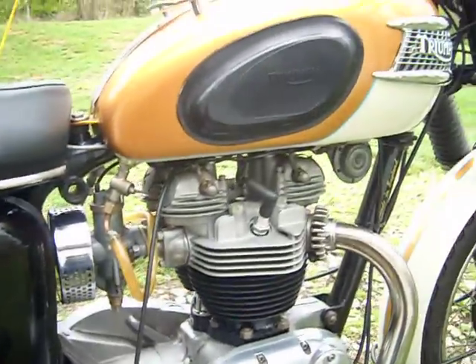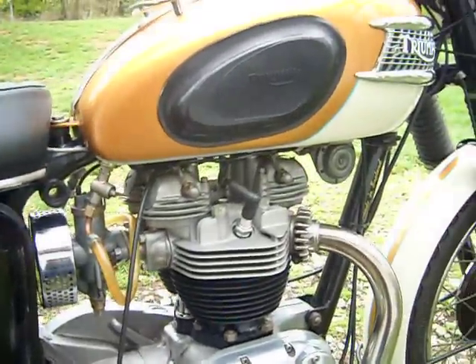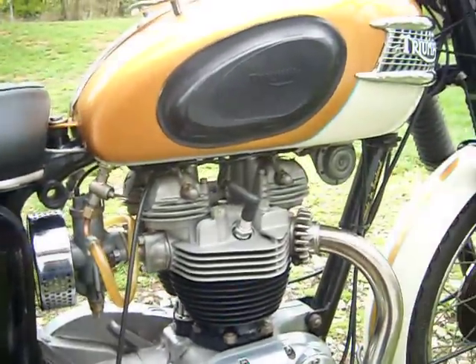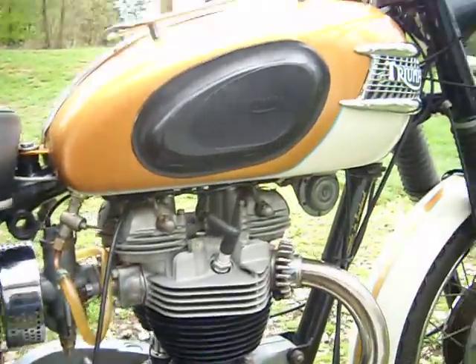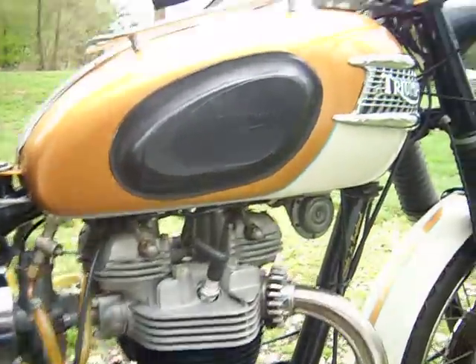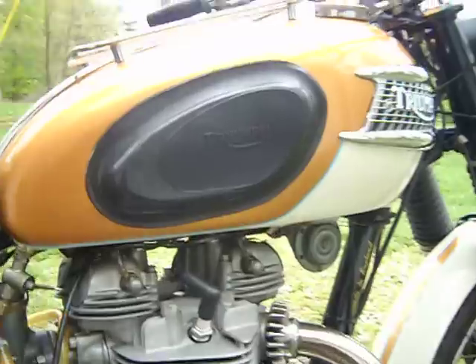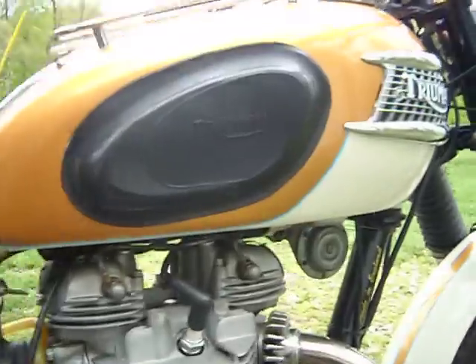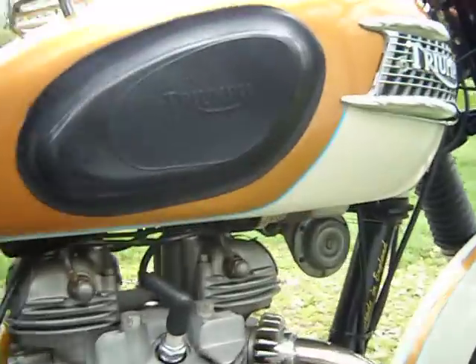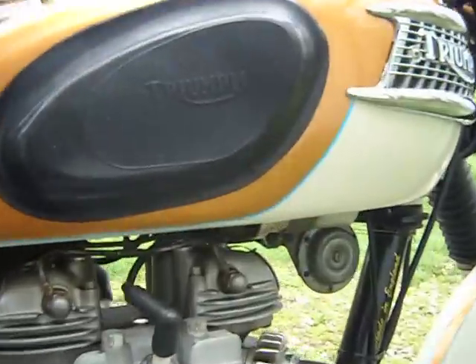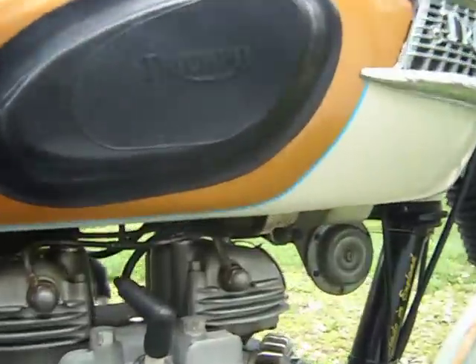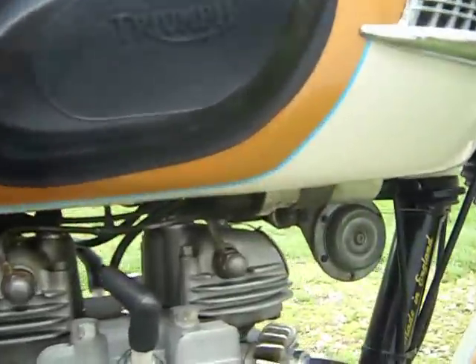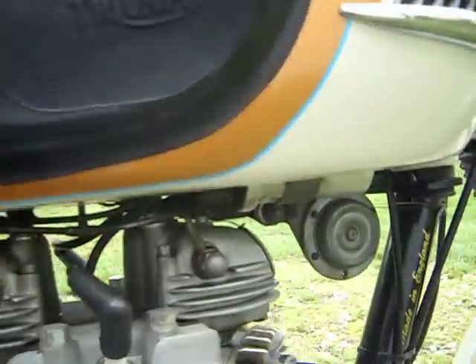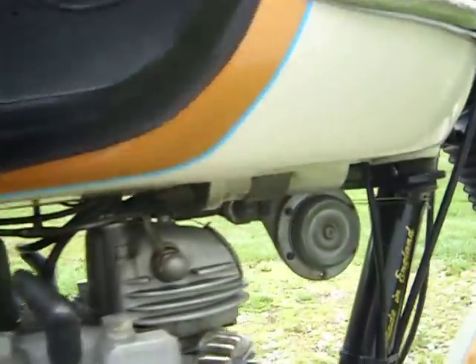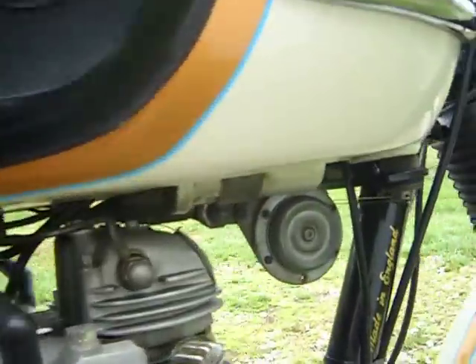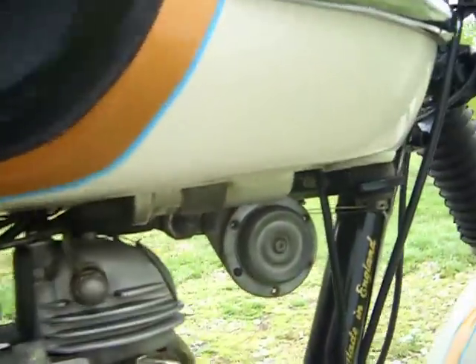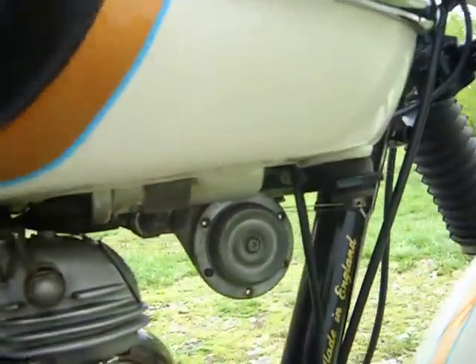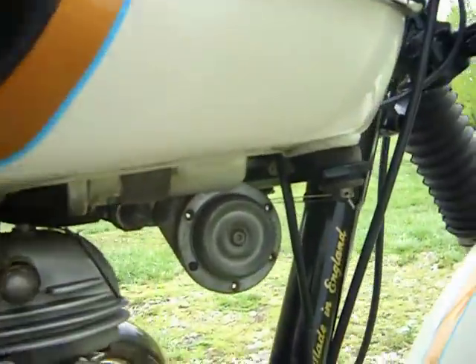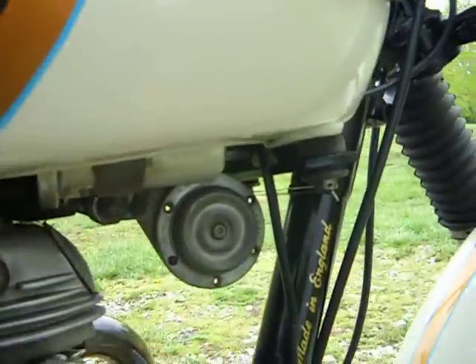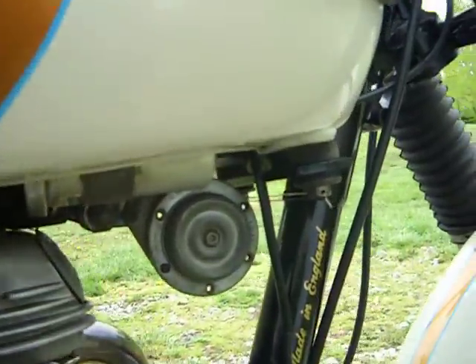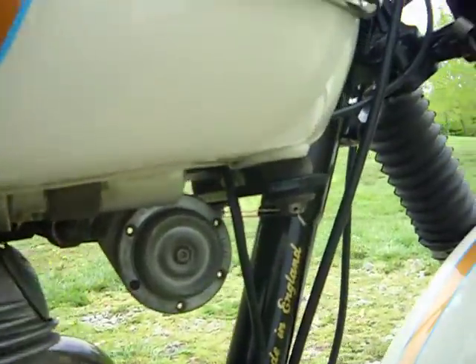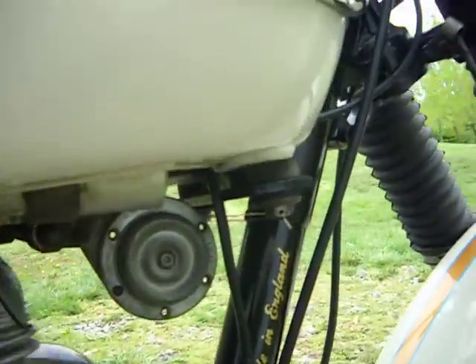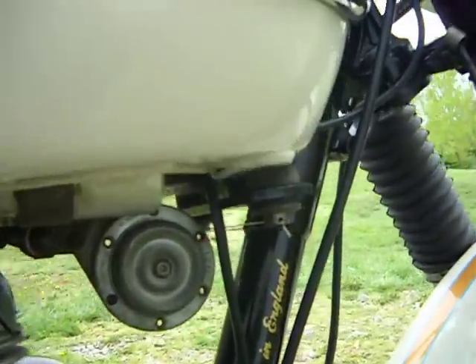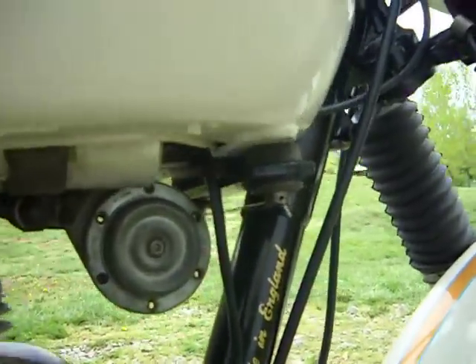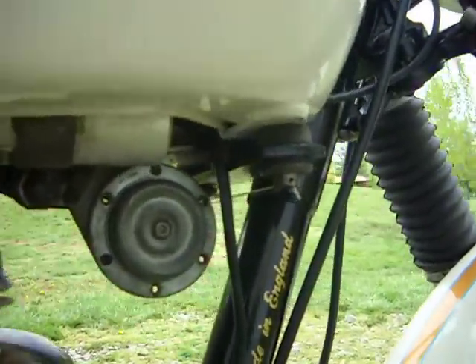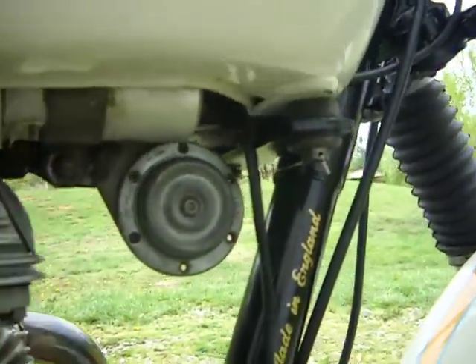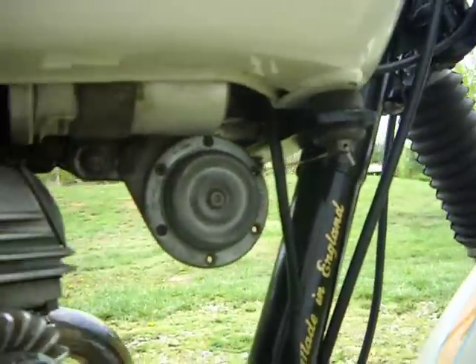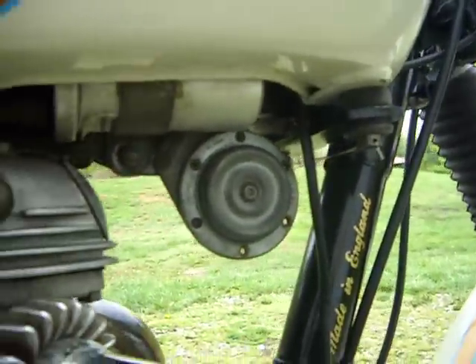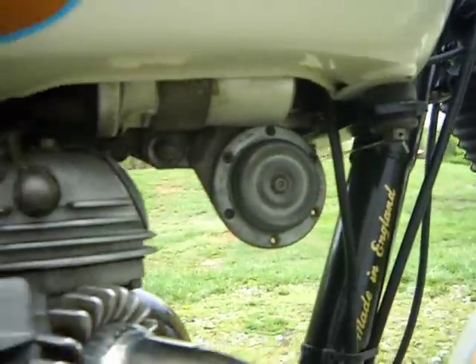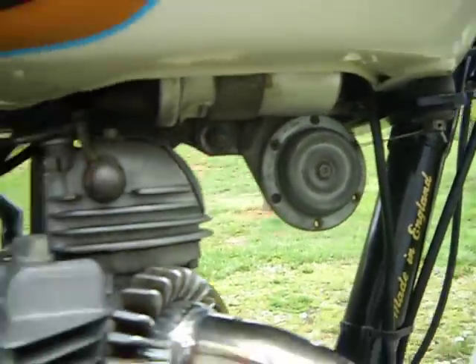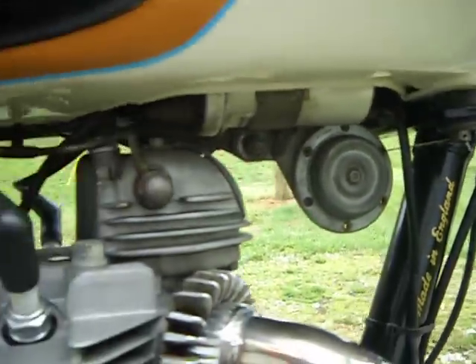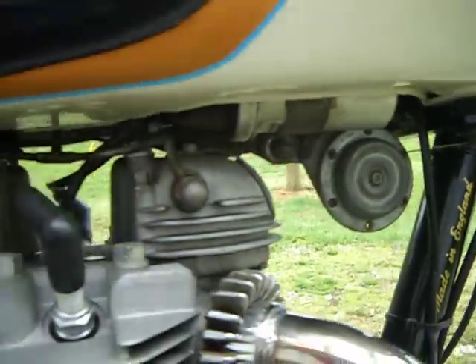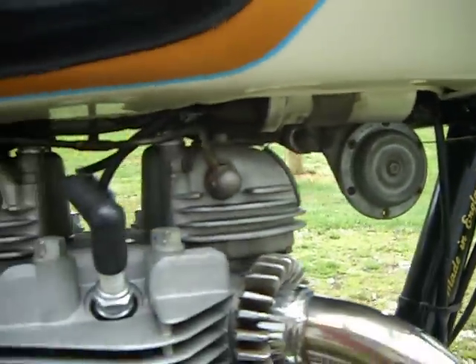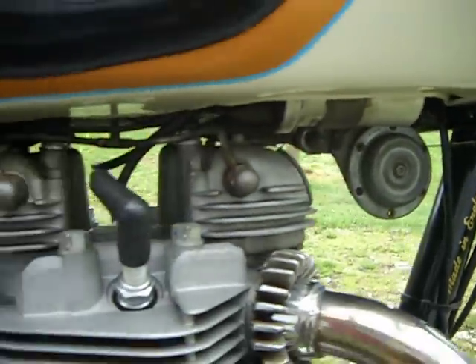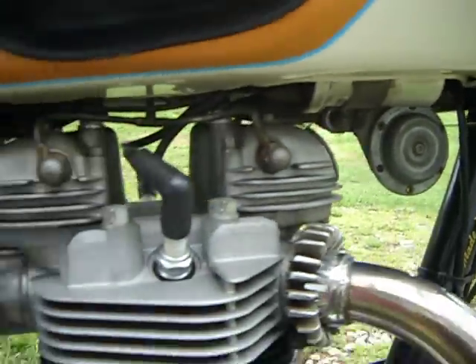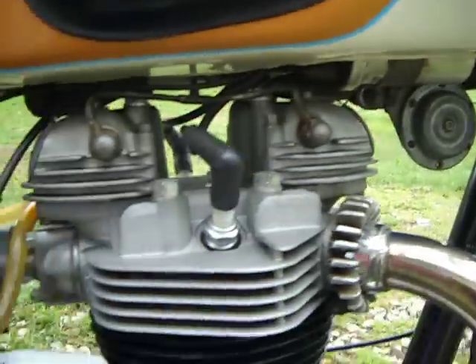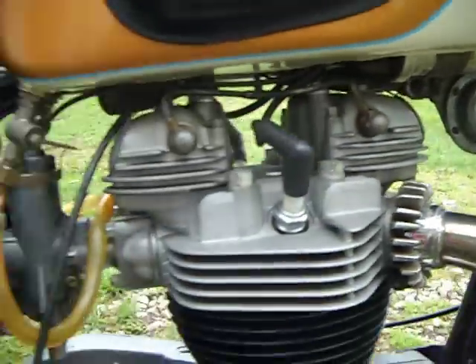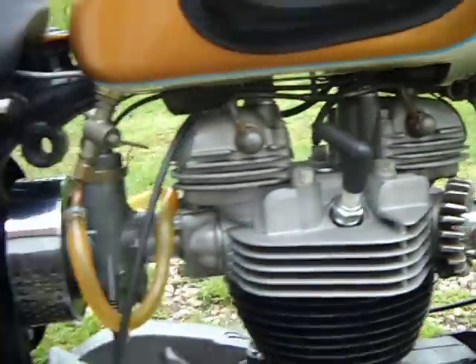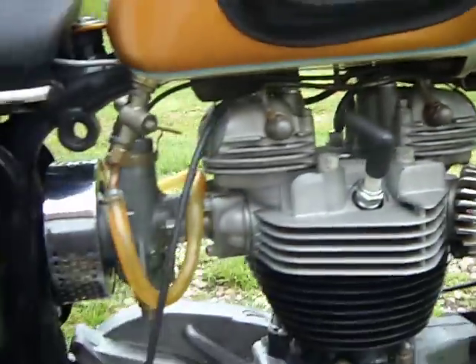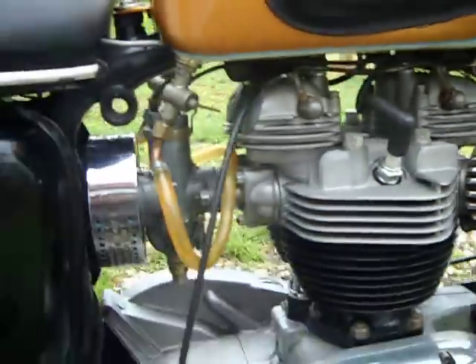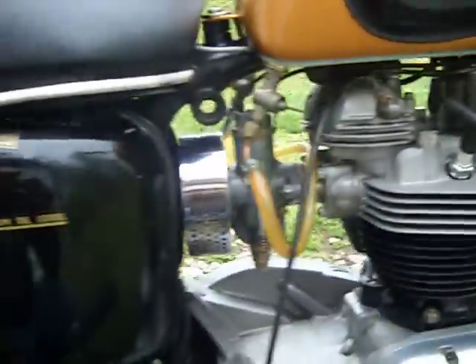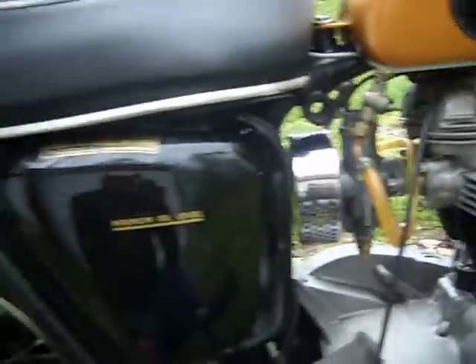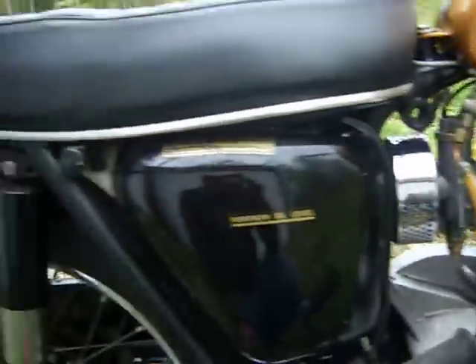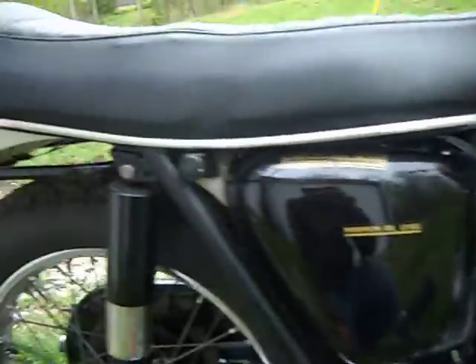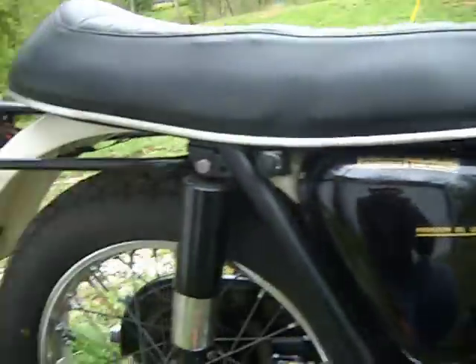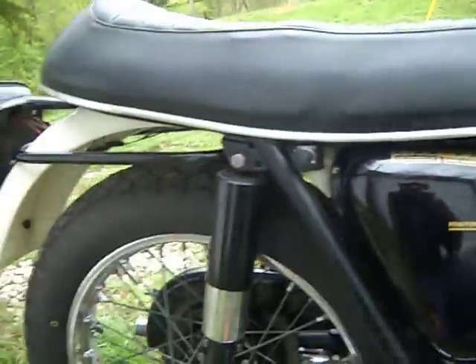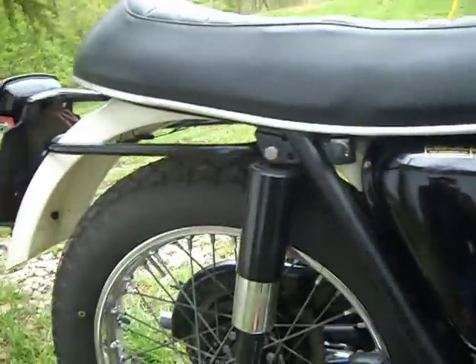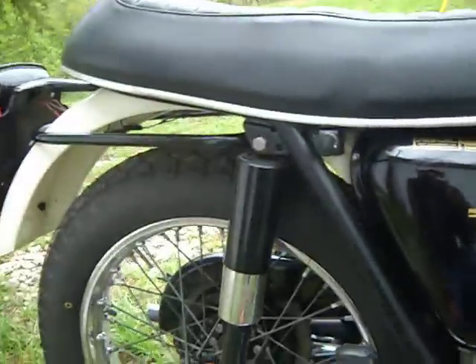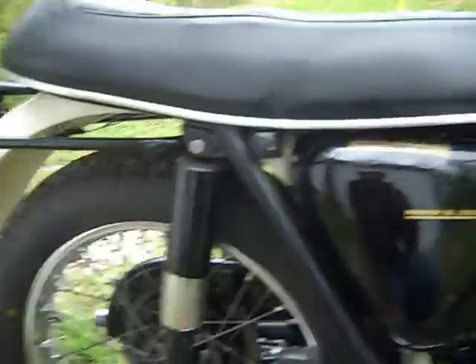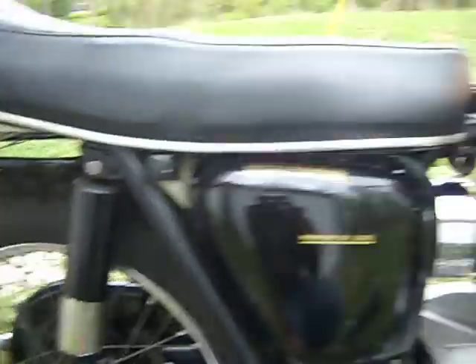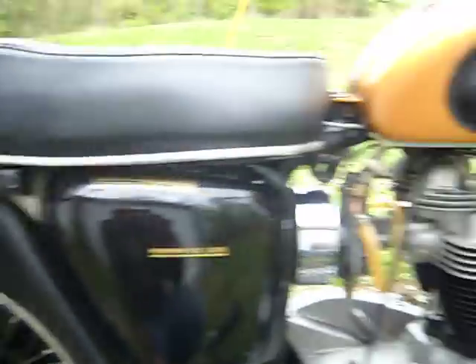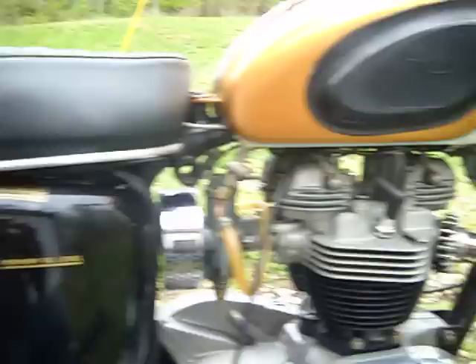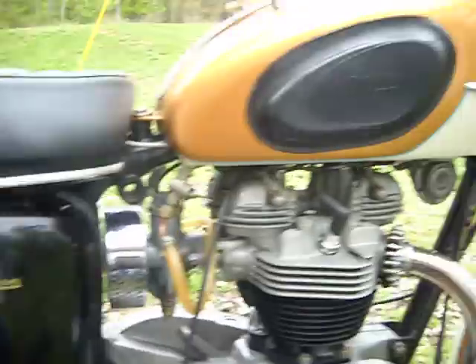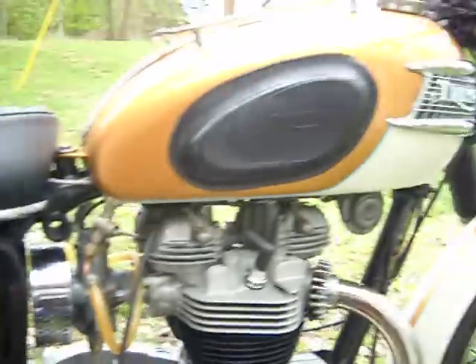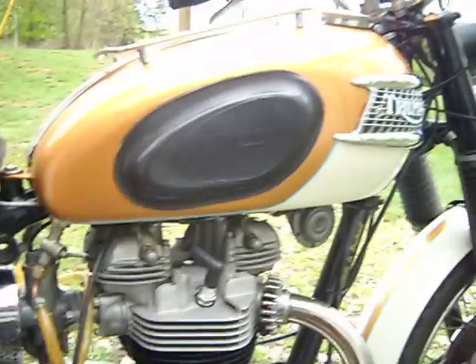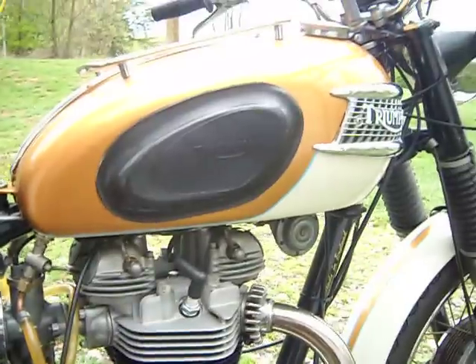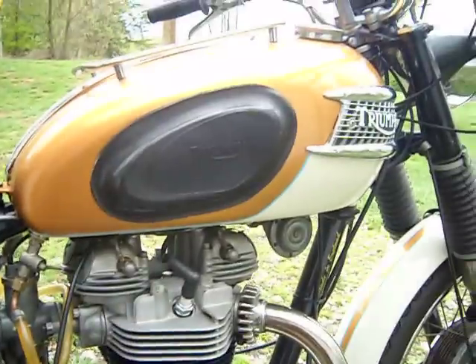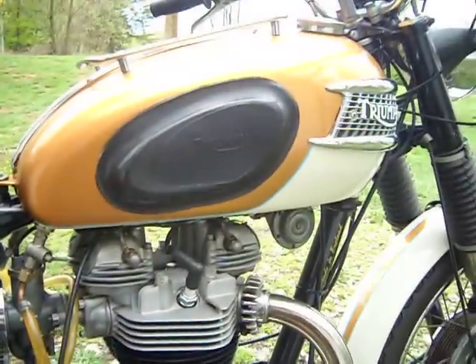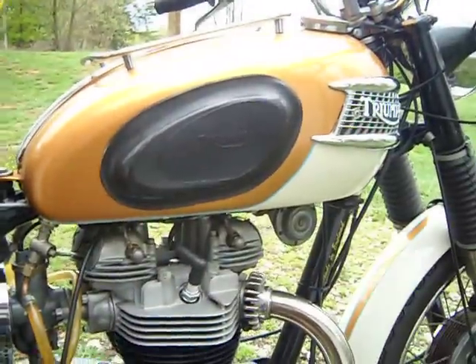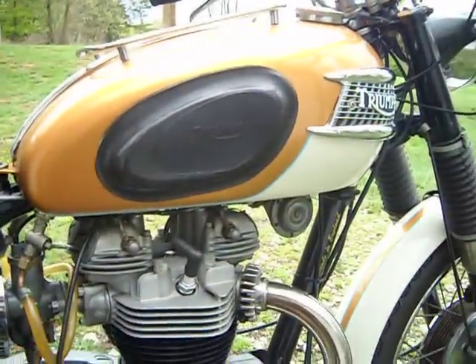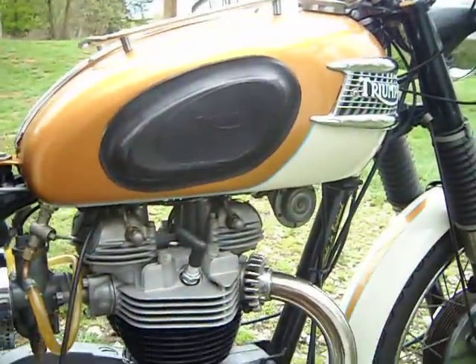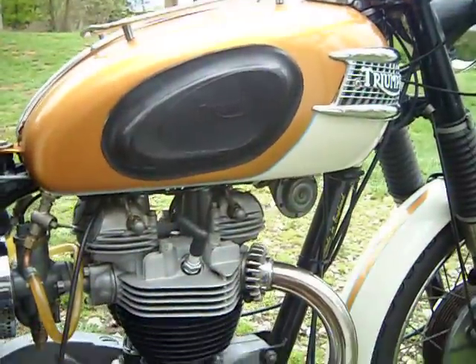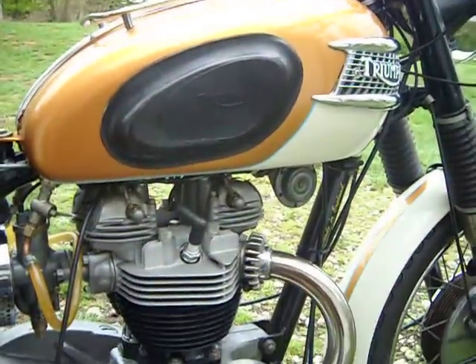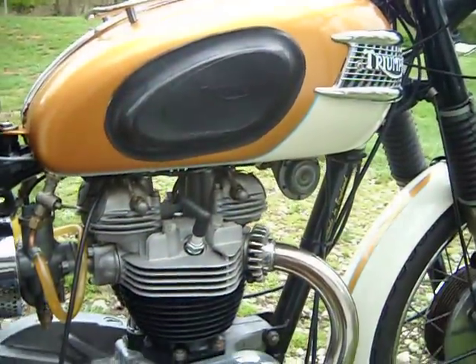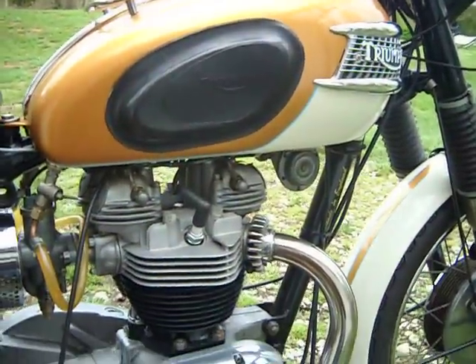It's a beautiful motorcycle. Look at the paint. Everything works — high beam, low beam, brake light, tail light, horn.